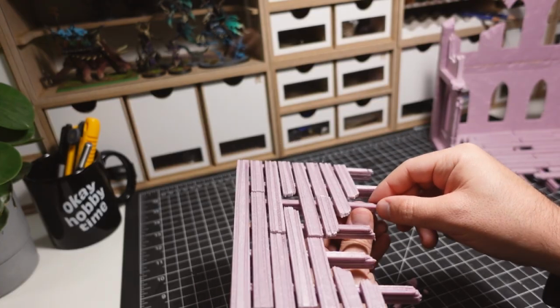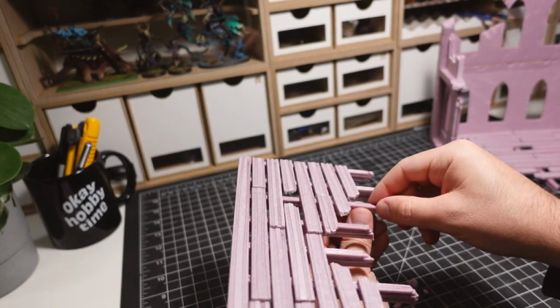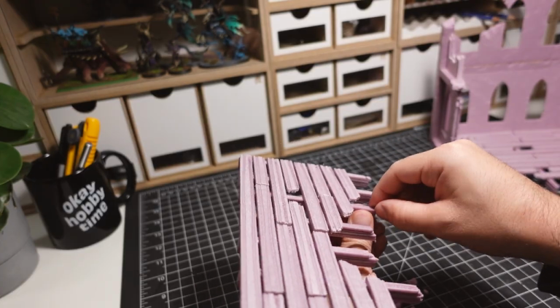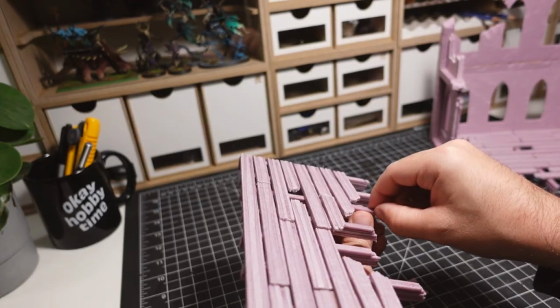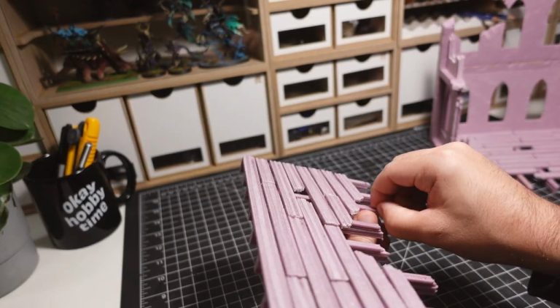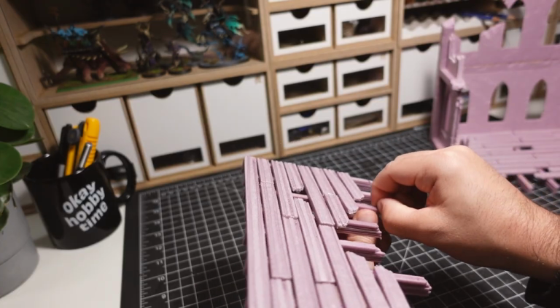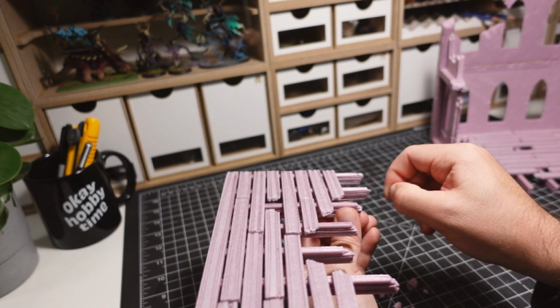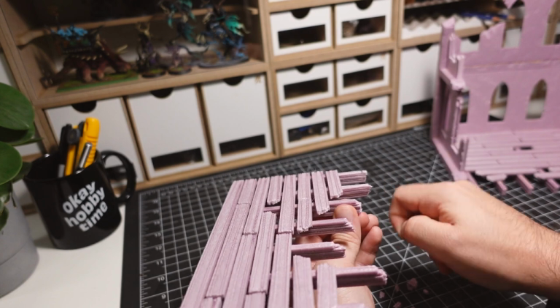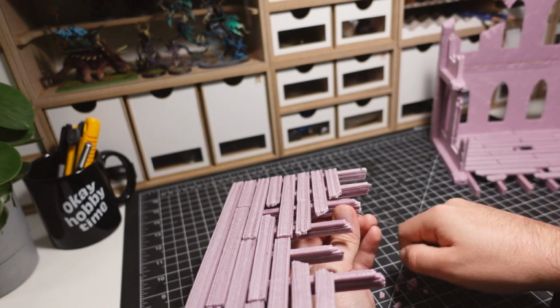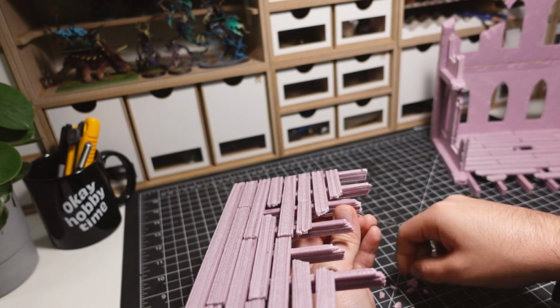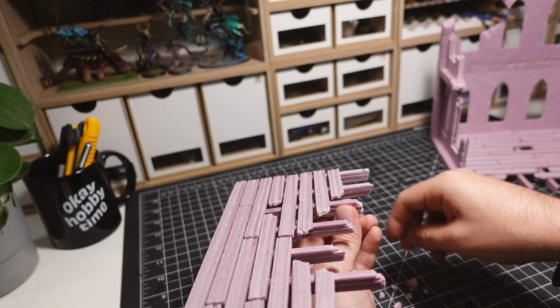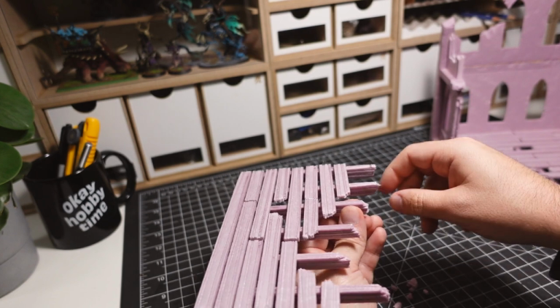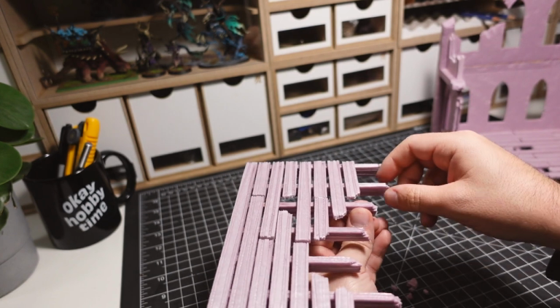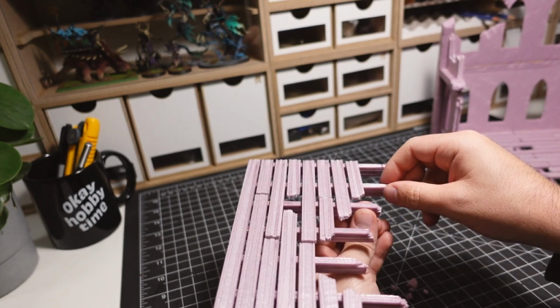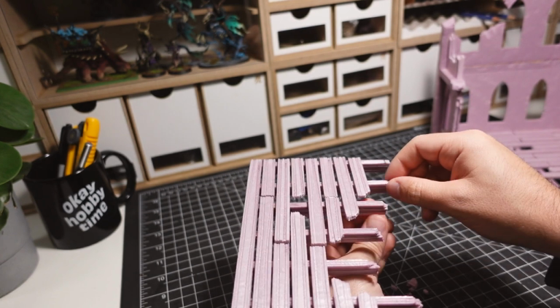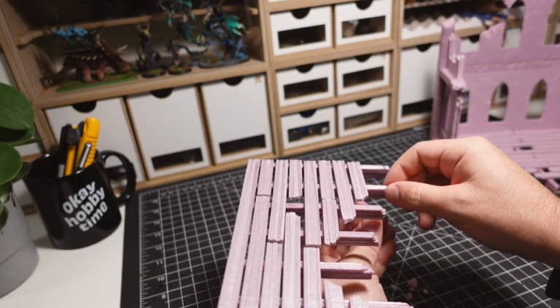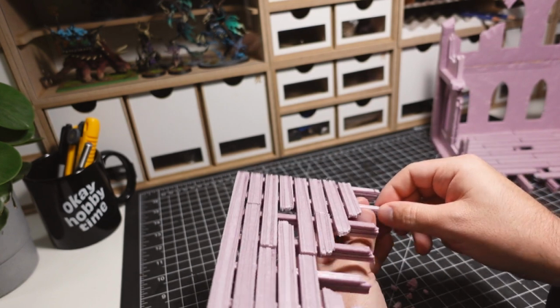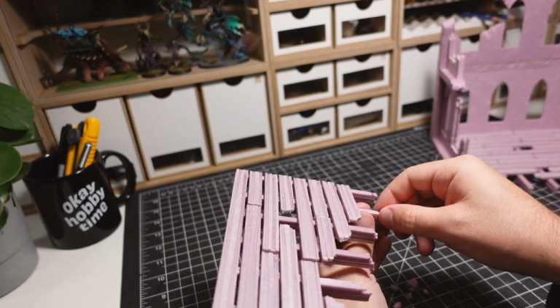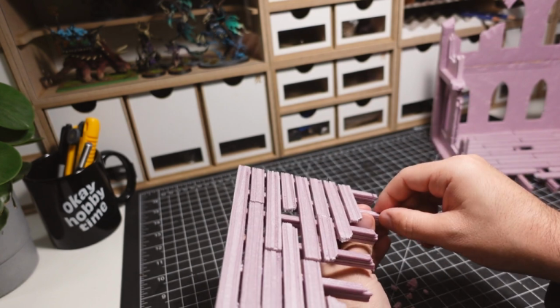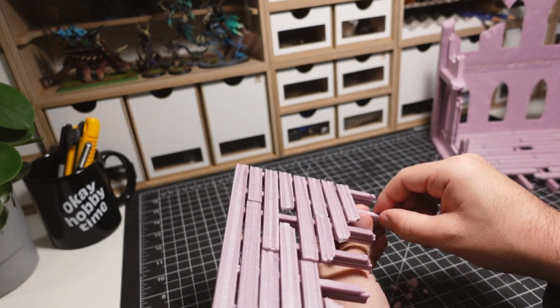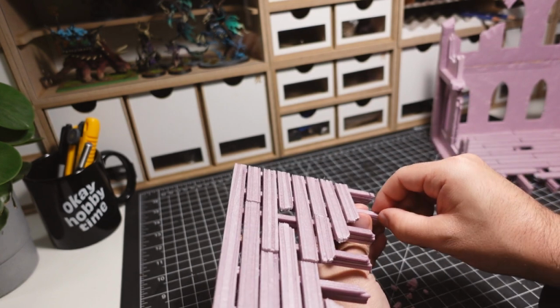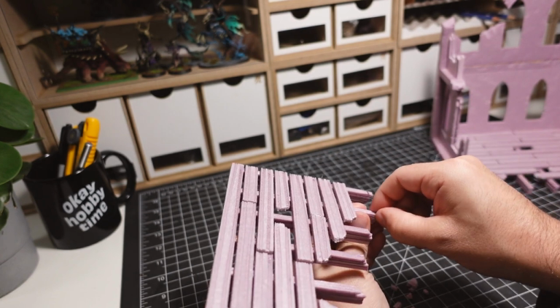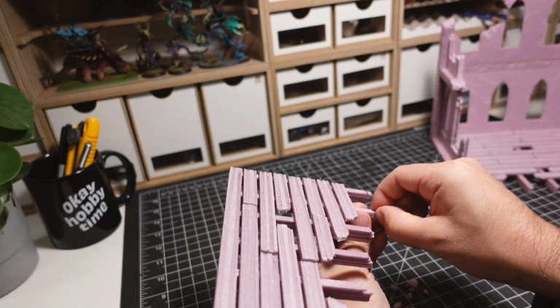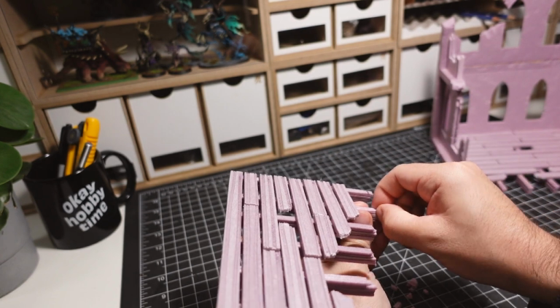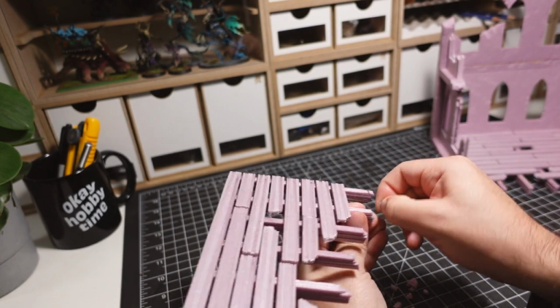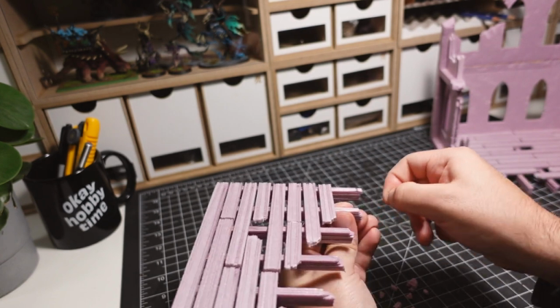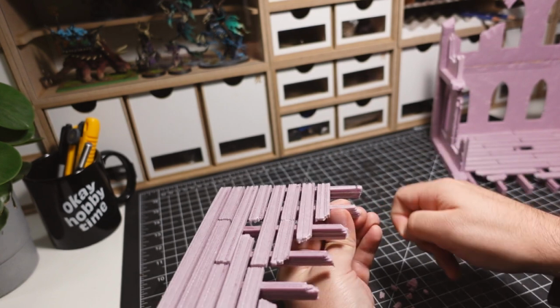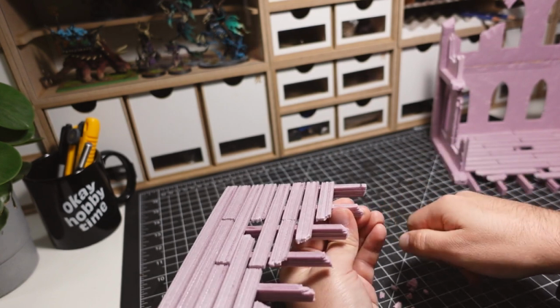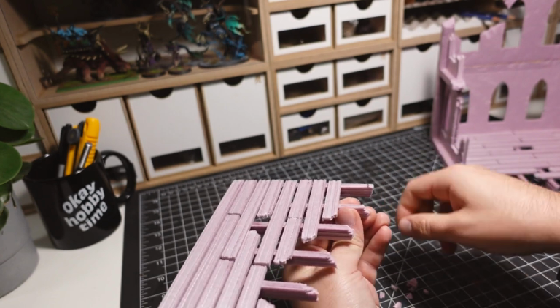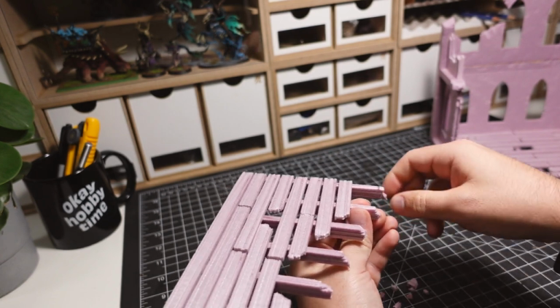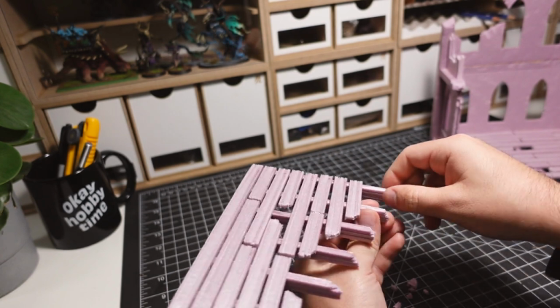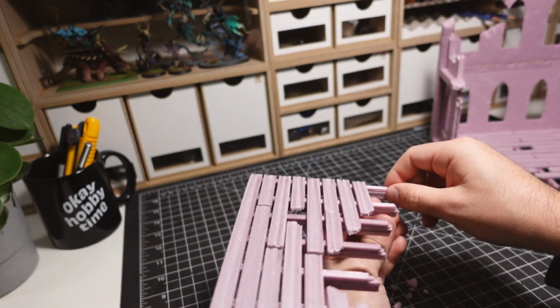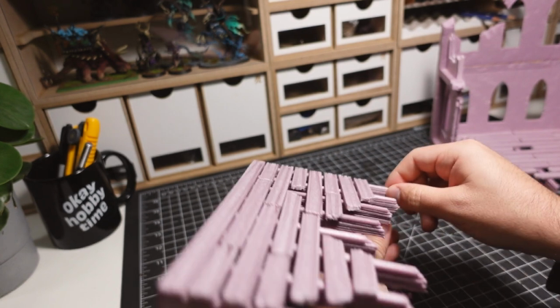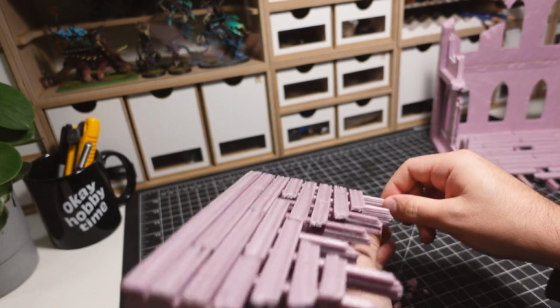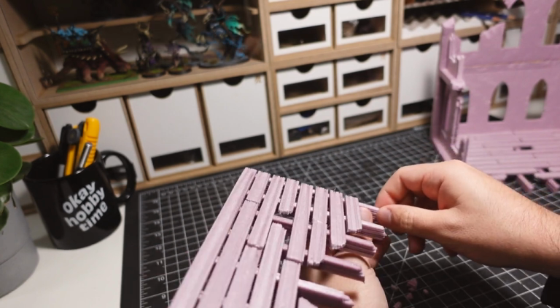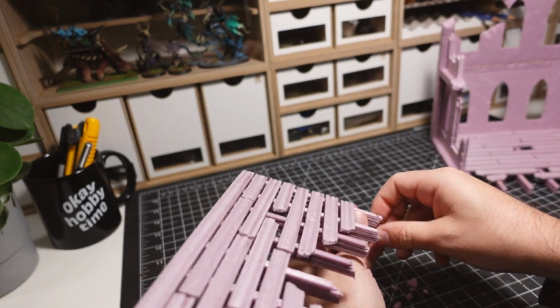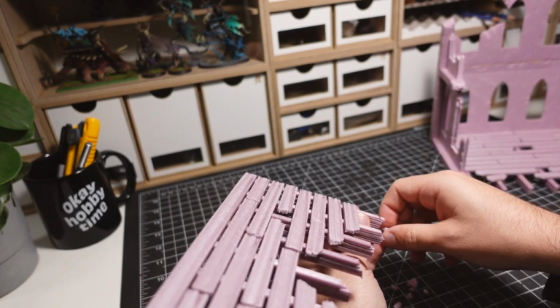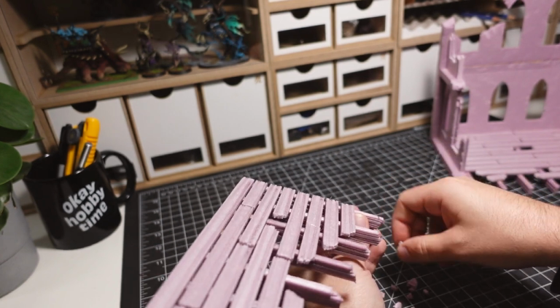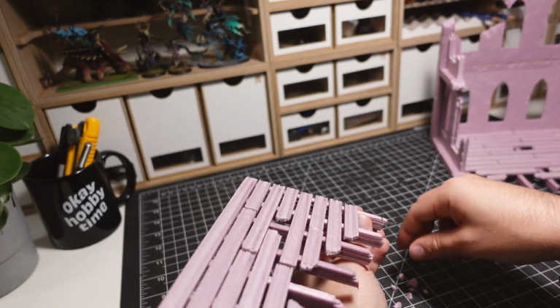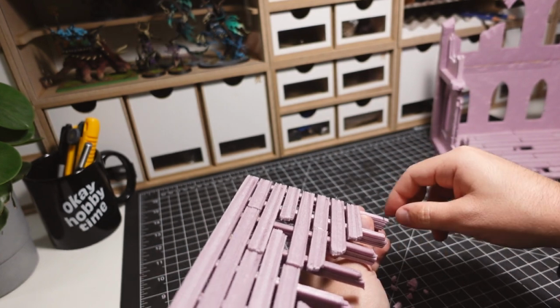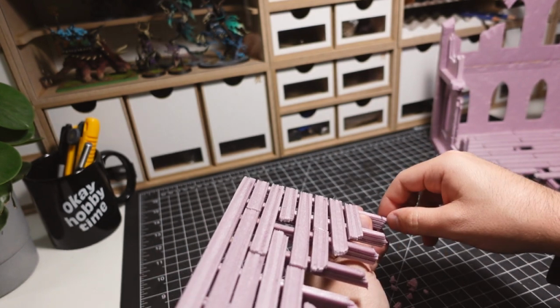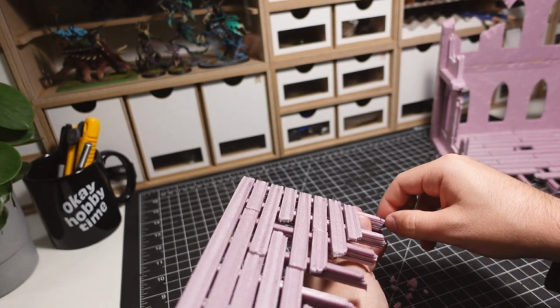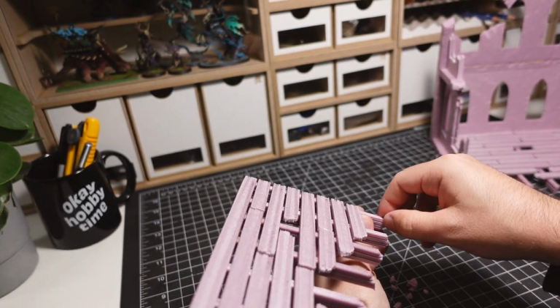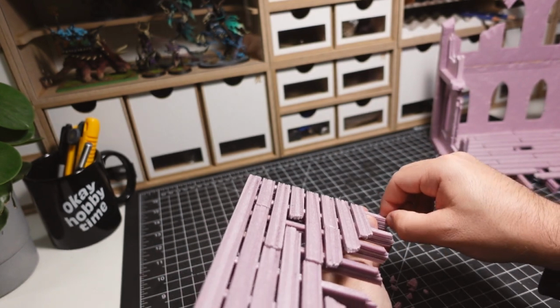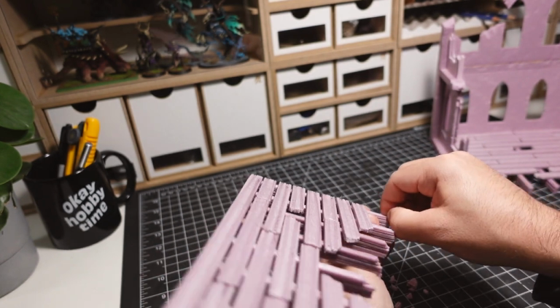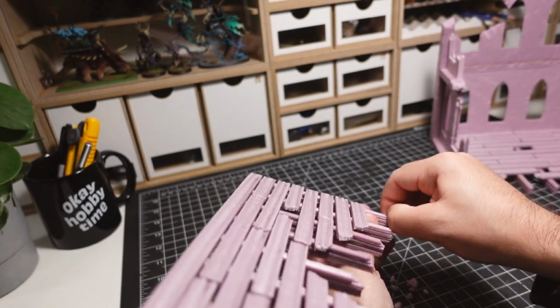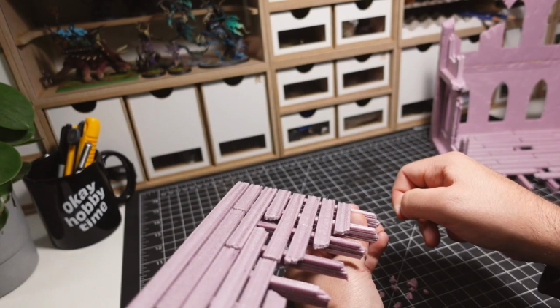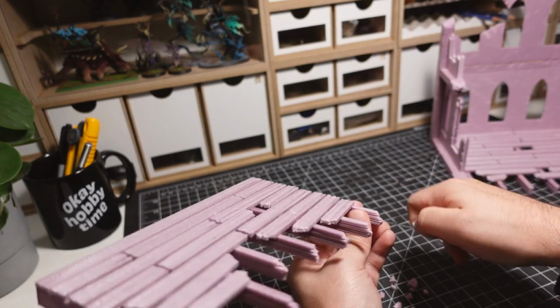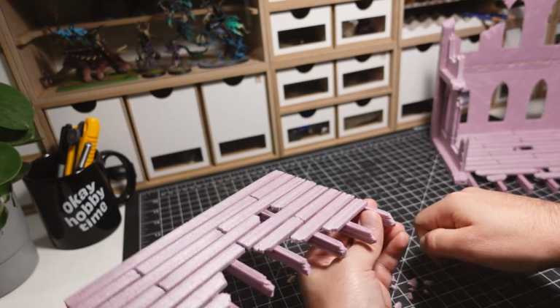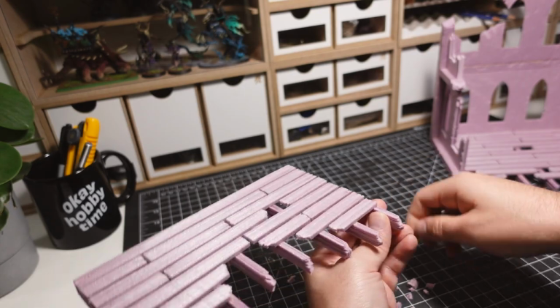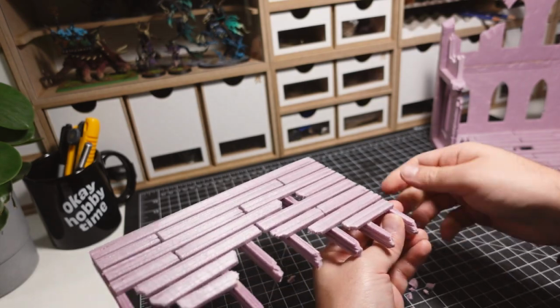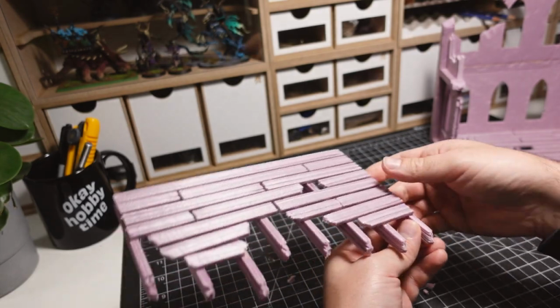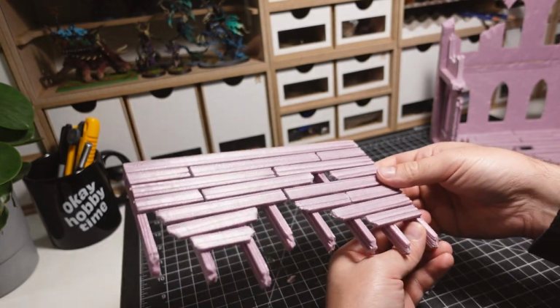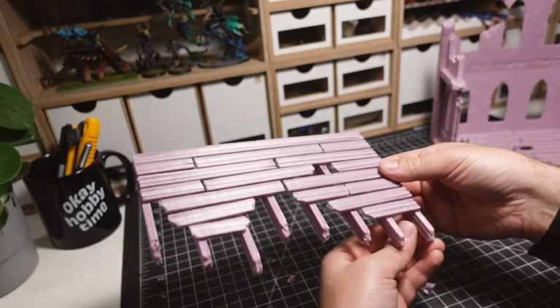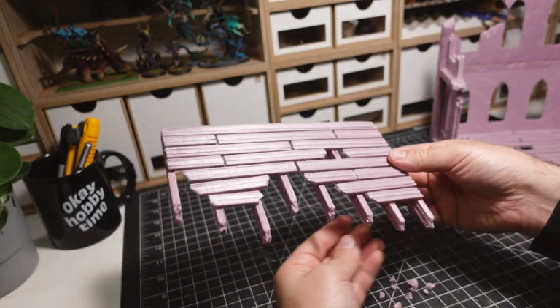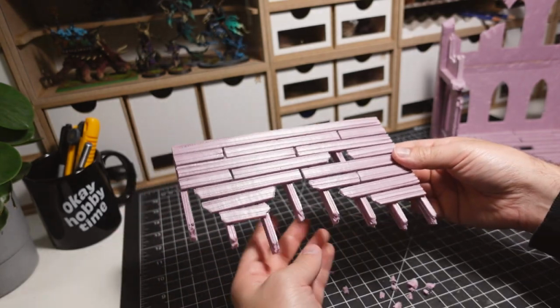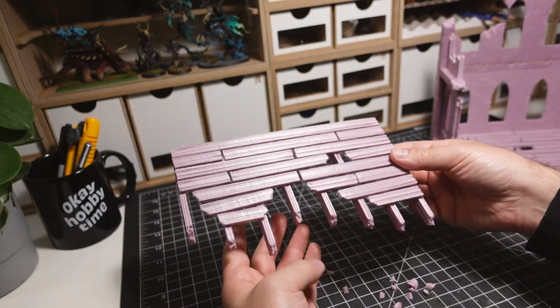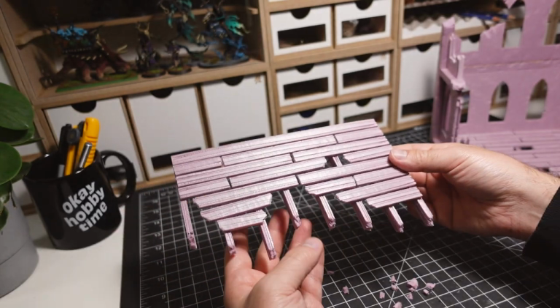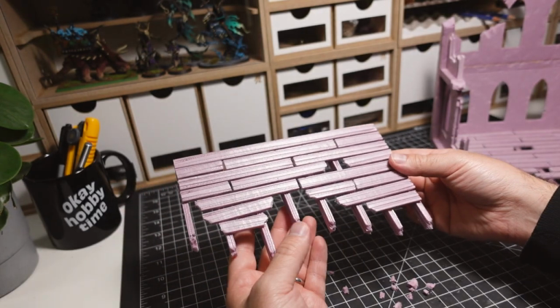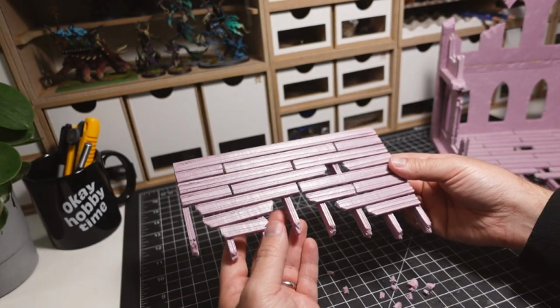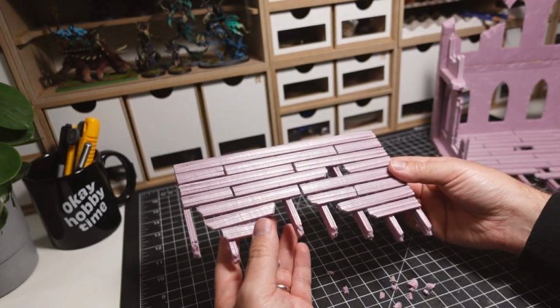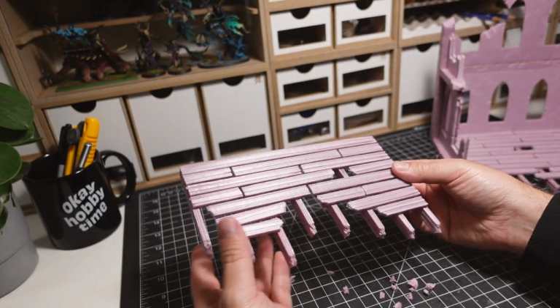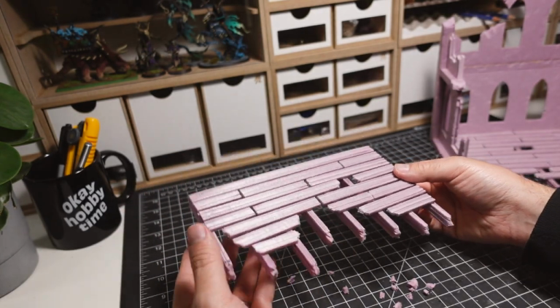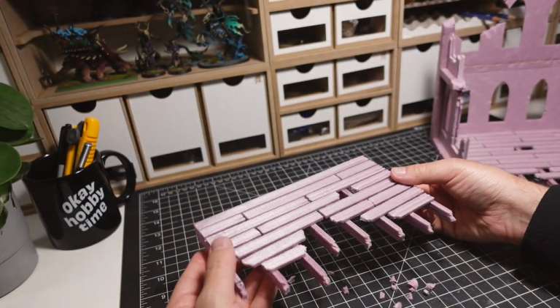I'm really glad I decided to go with the wood floor route. I think it fits both a sci-fi and fantasy setting, and adds a bunch of interesting contrast to the rest of the building.